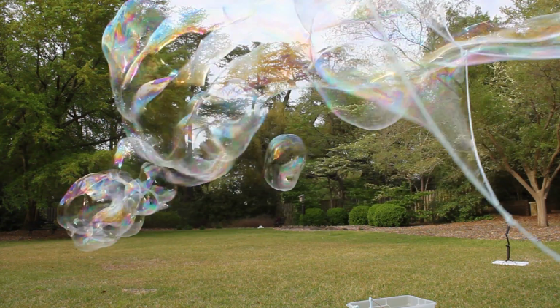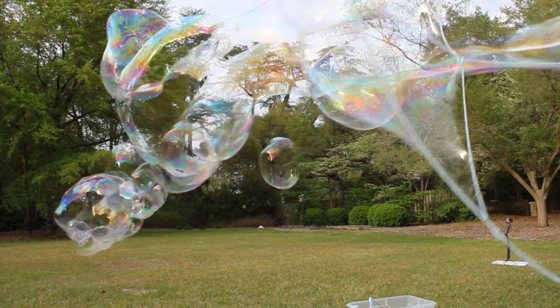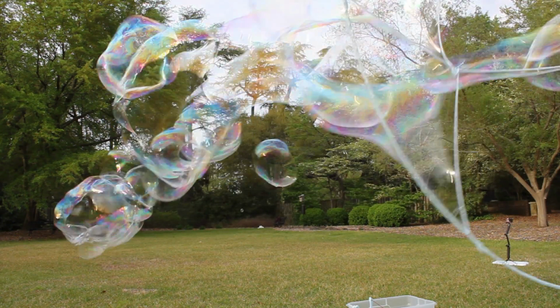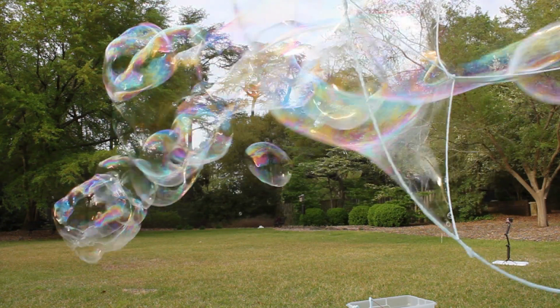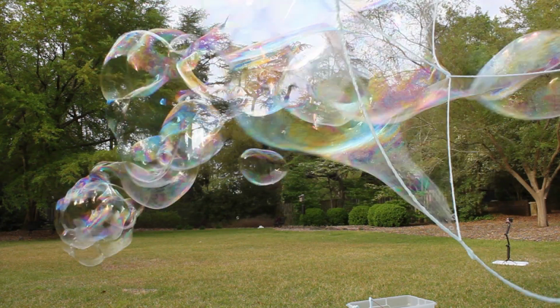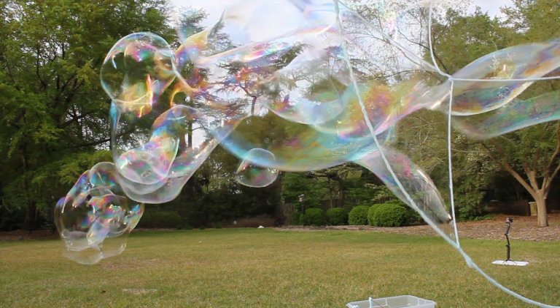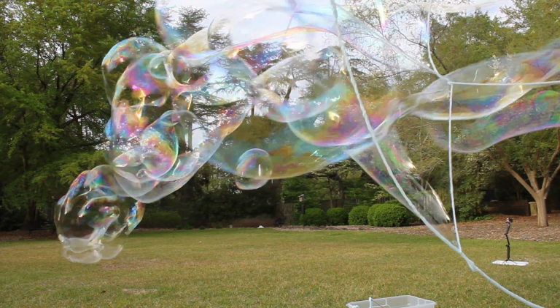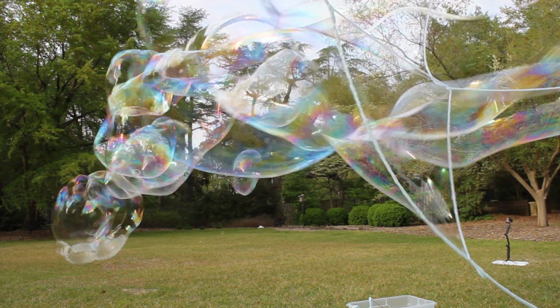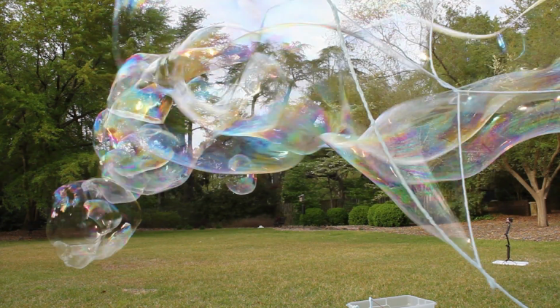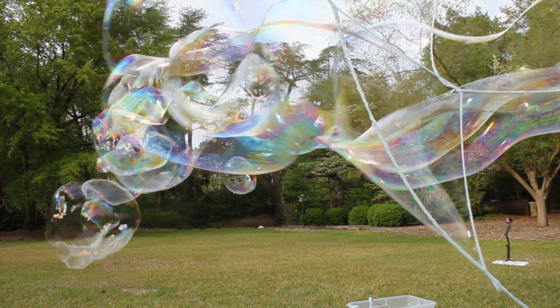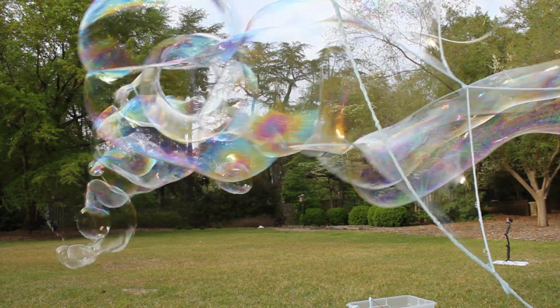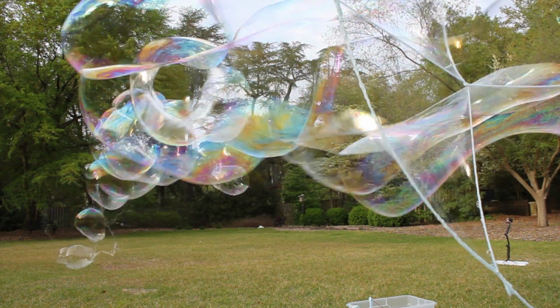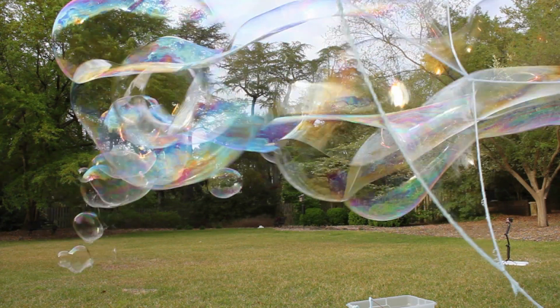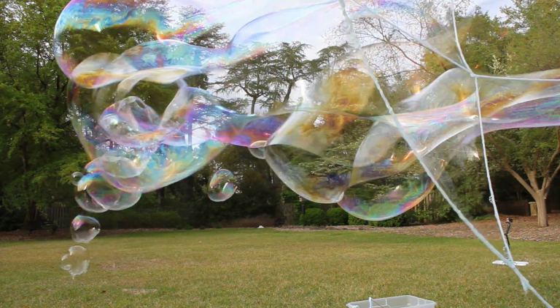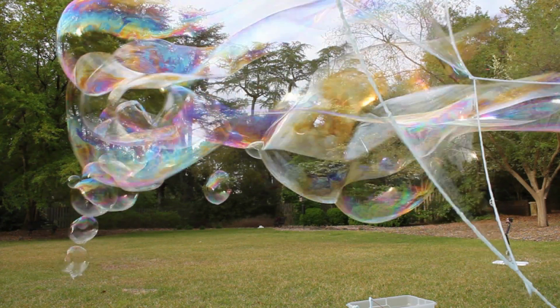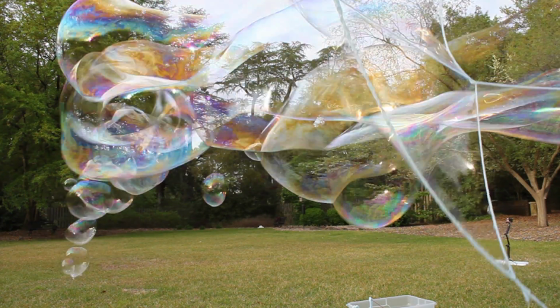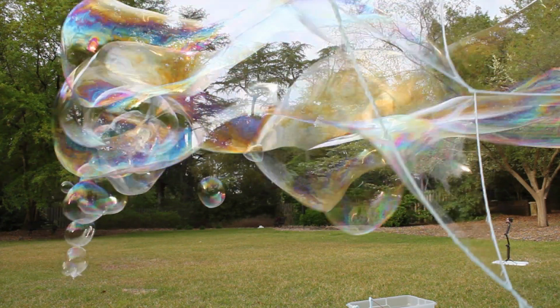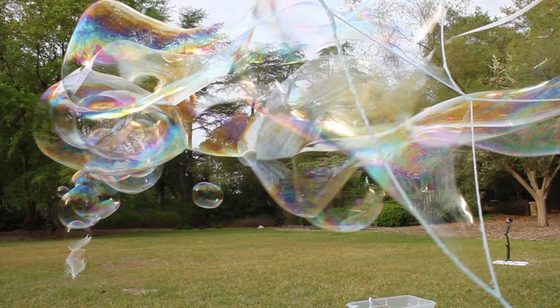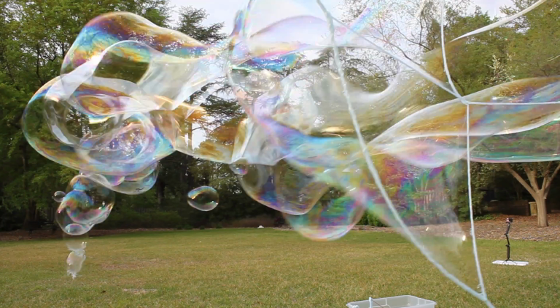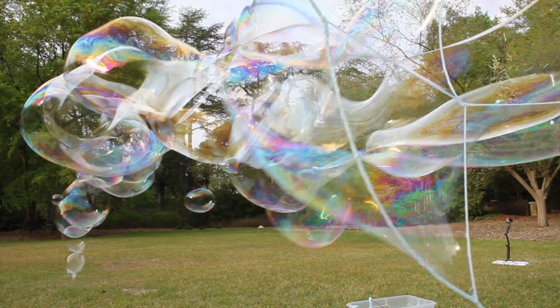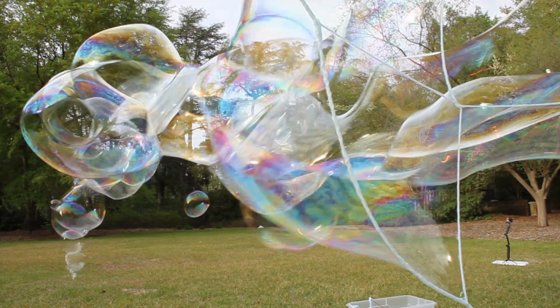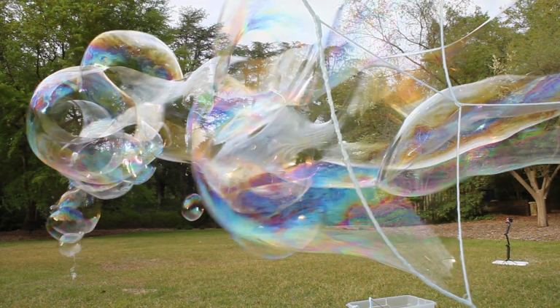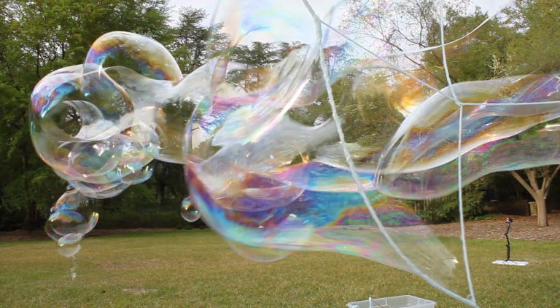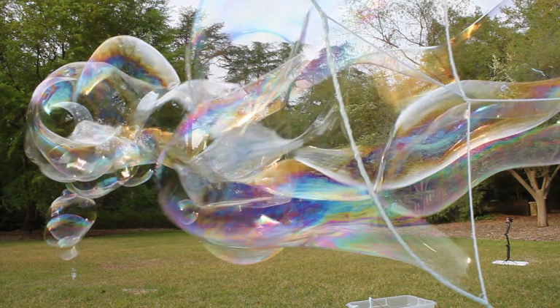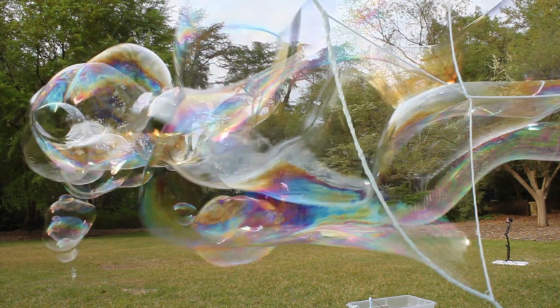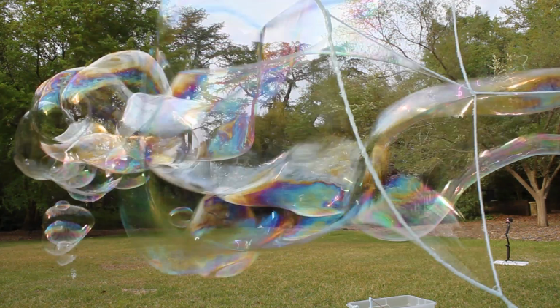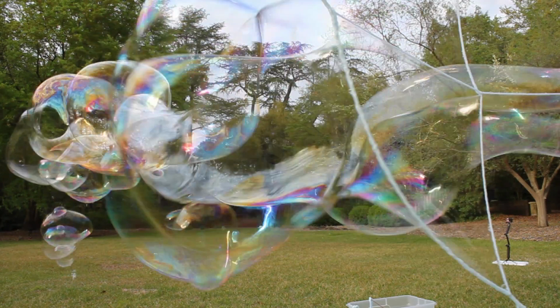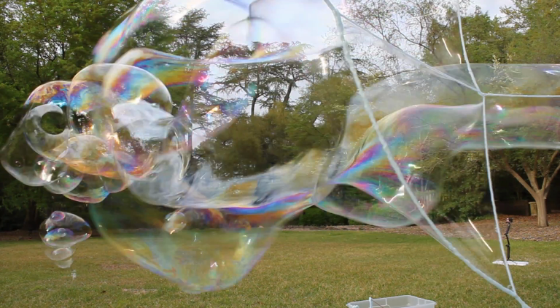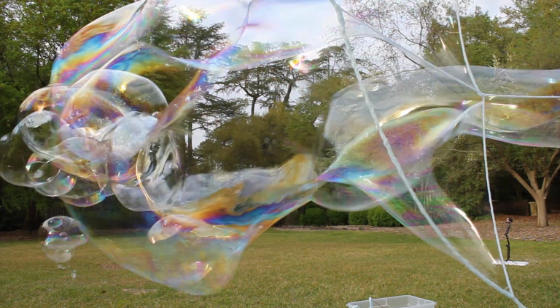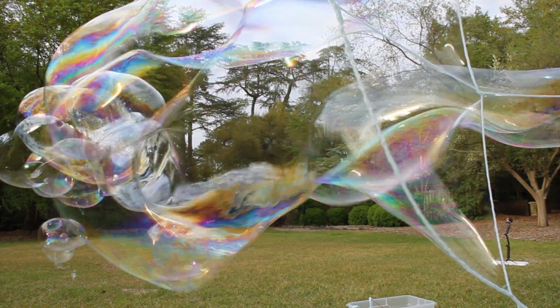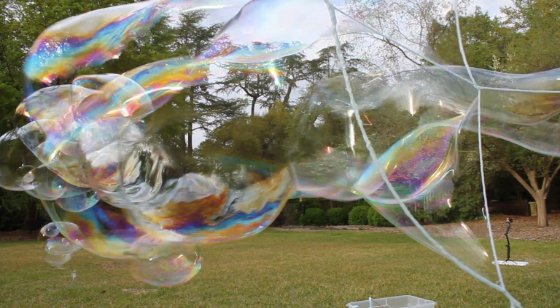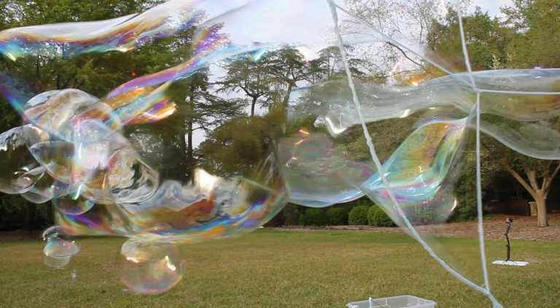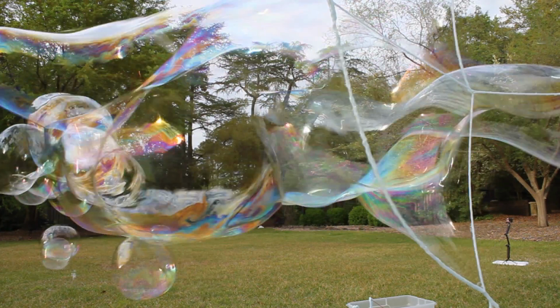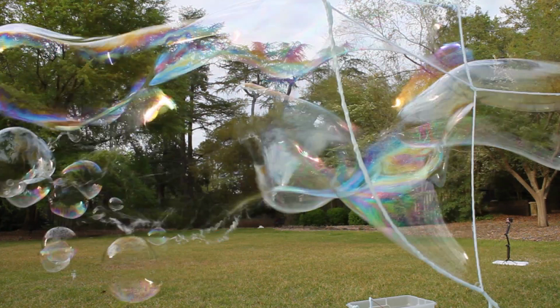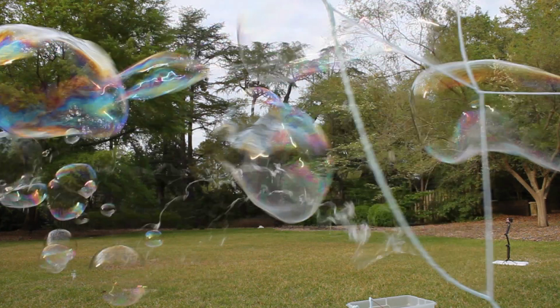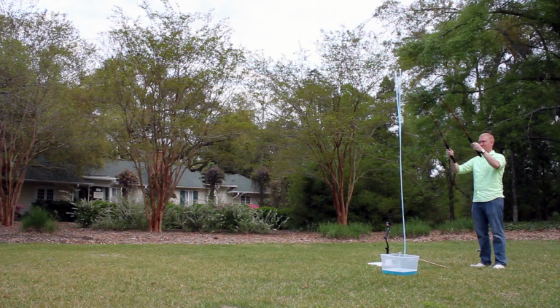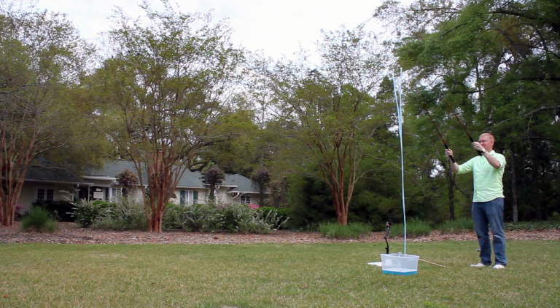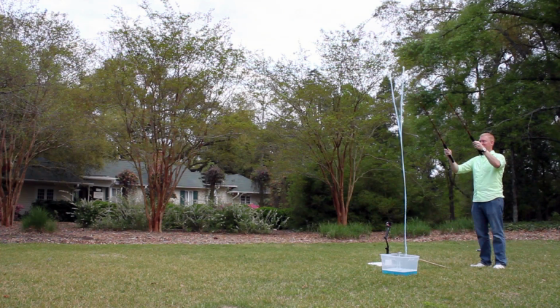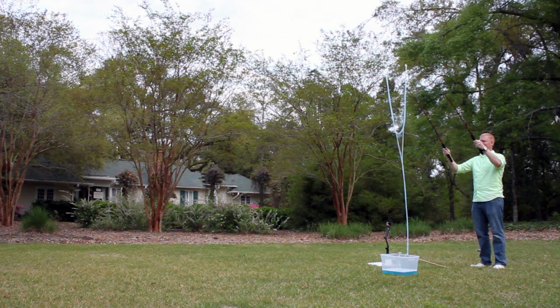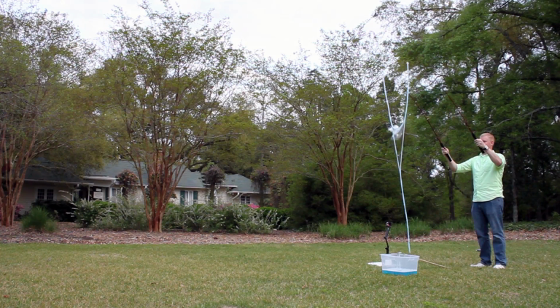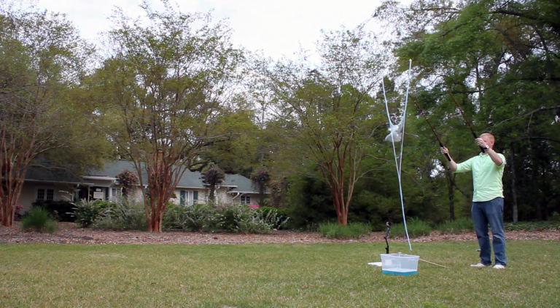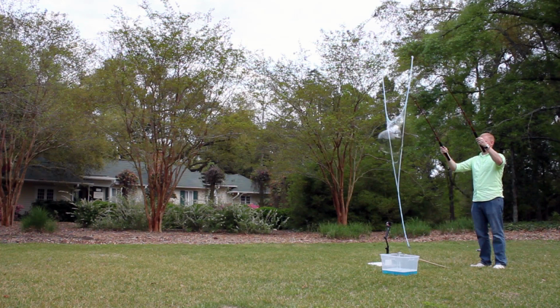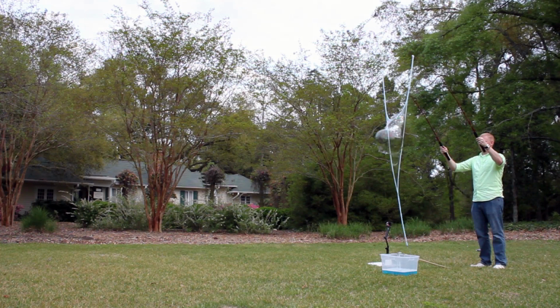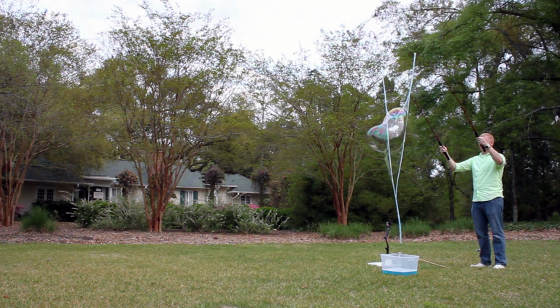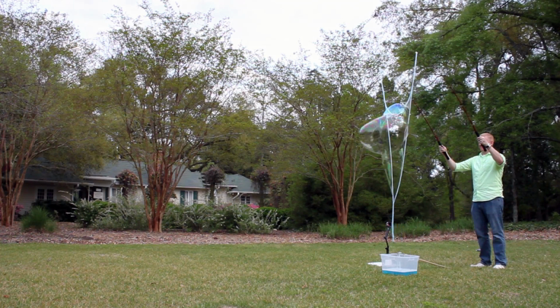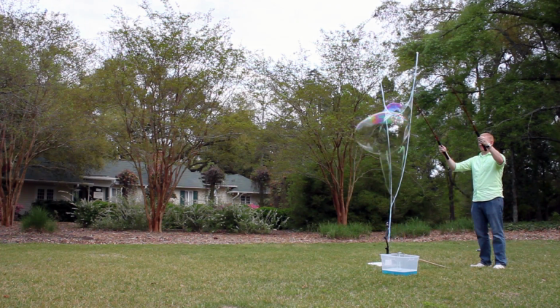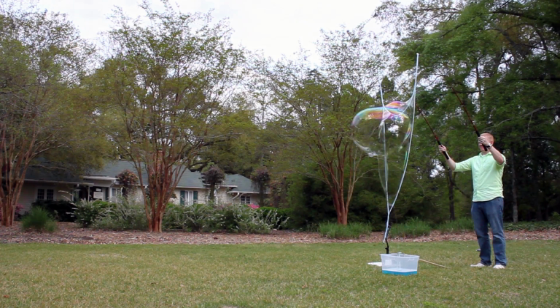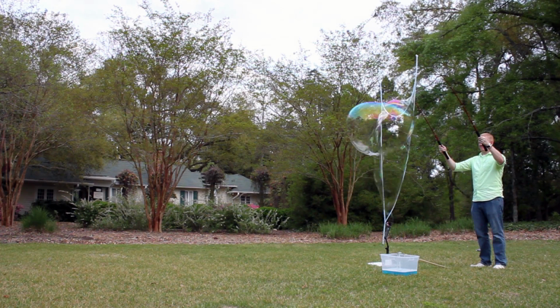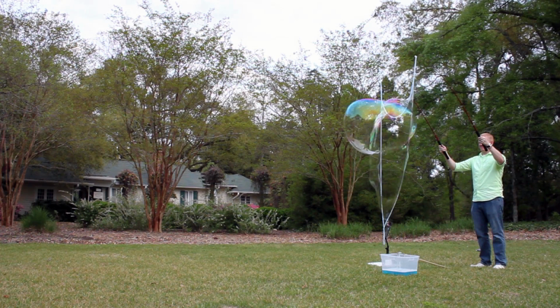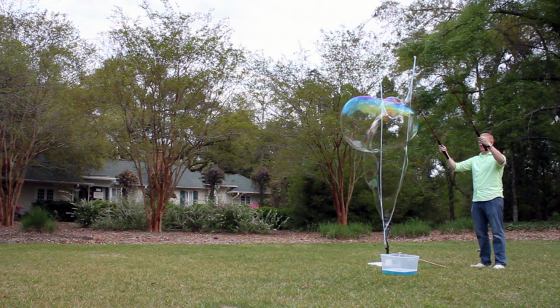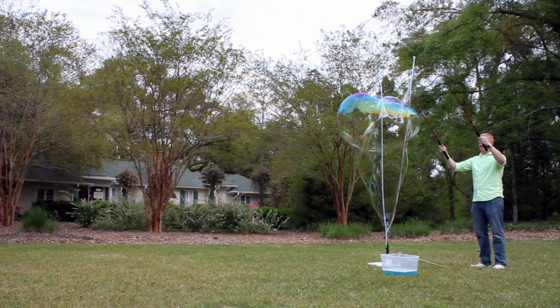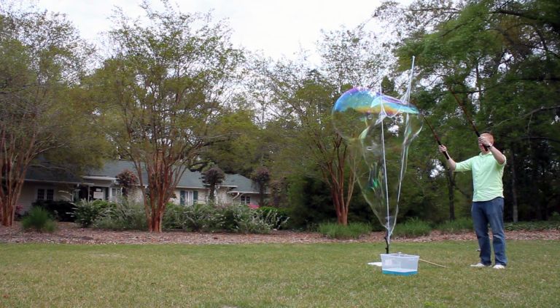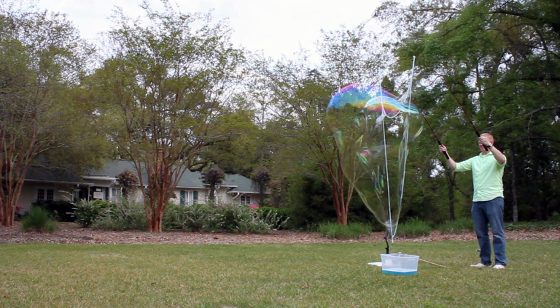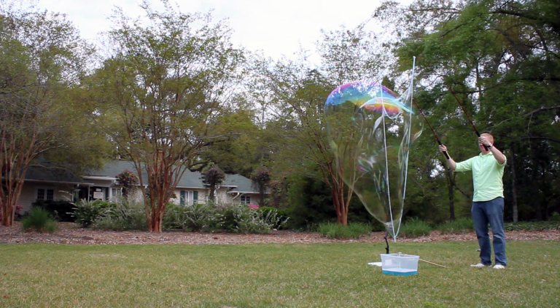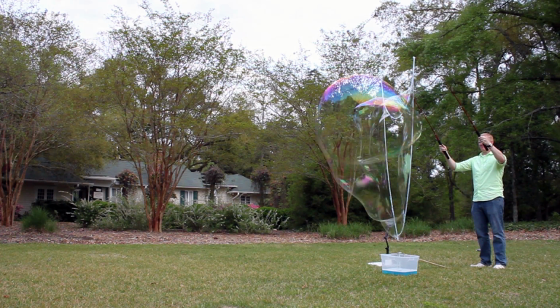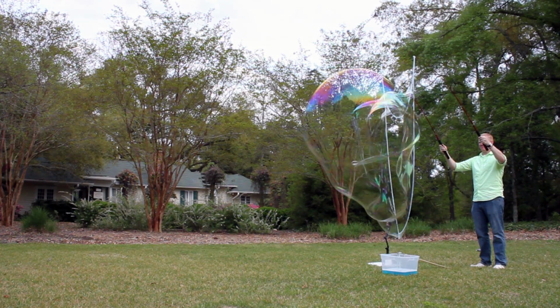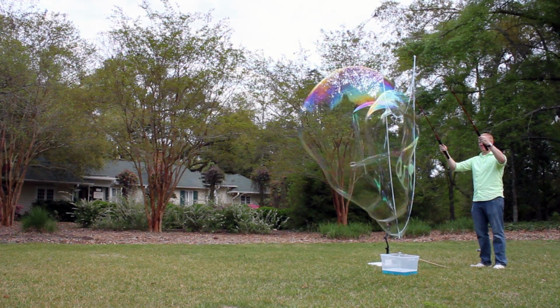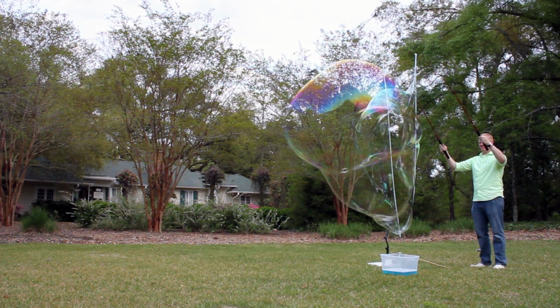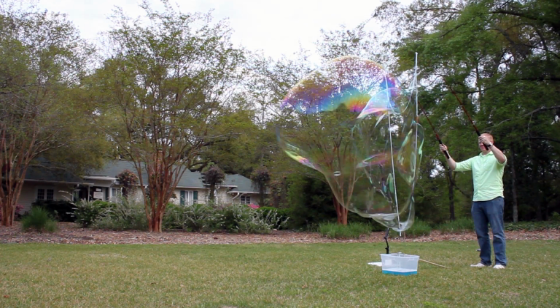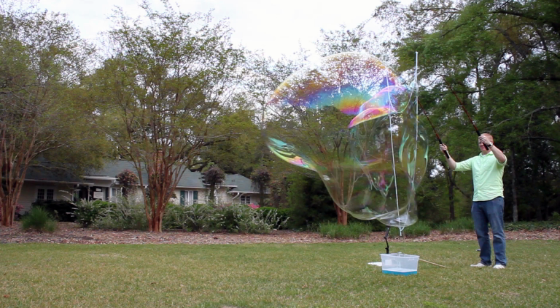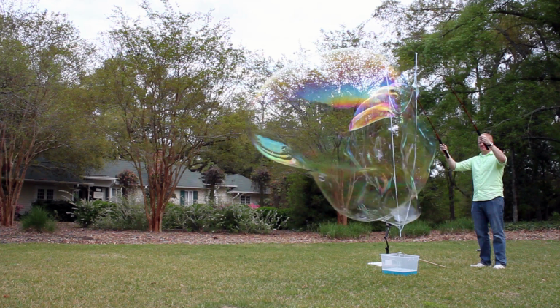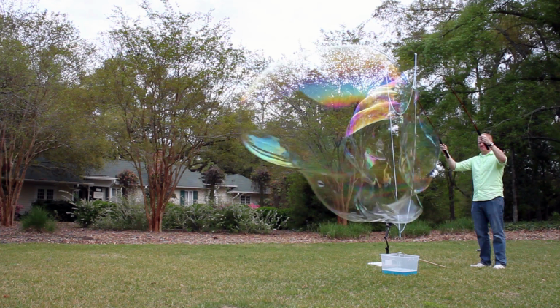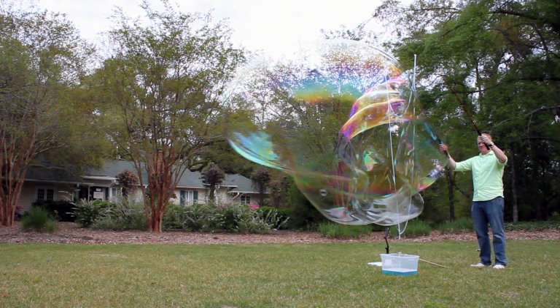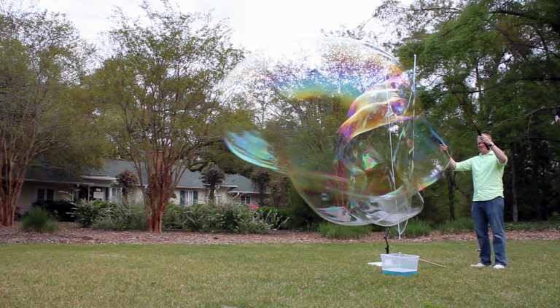Now that's some cool science. So get outside, enjoy the weather, and make your own giant bubbles. Thanks for watching.